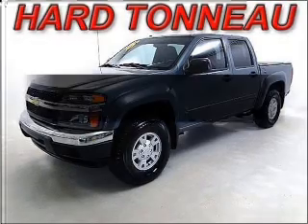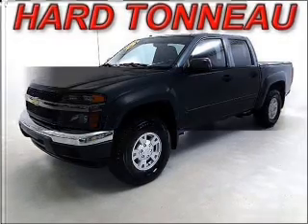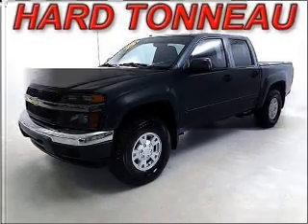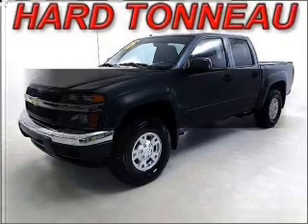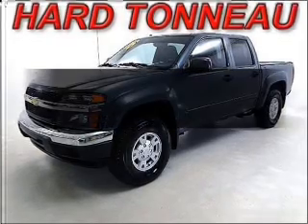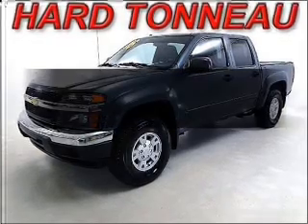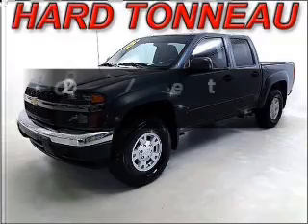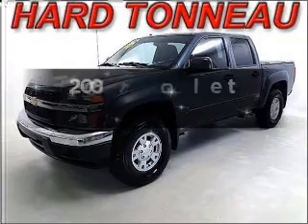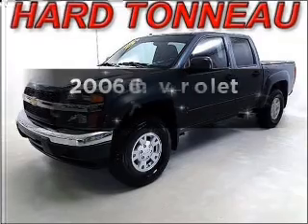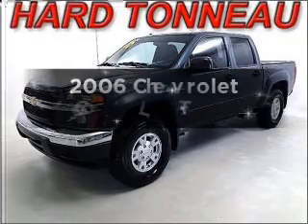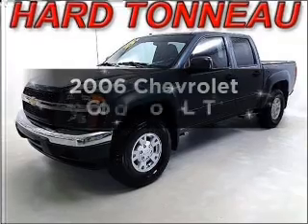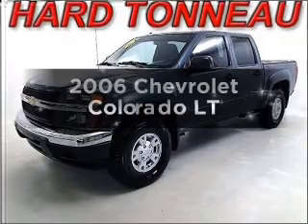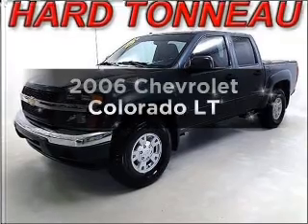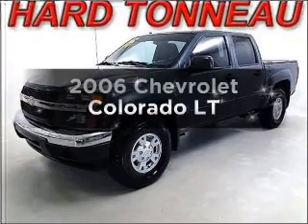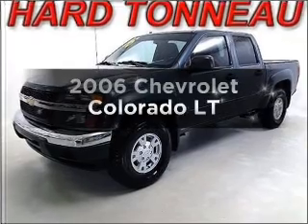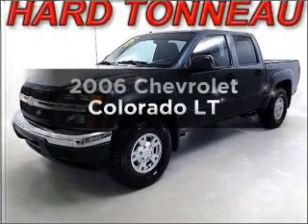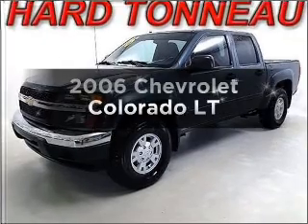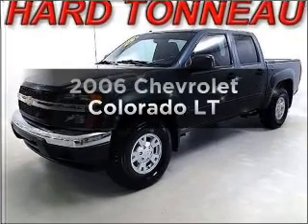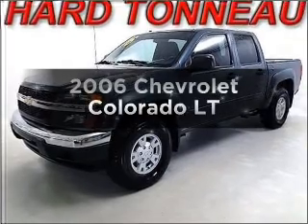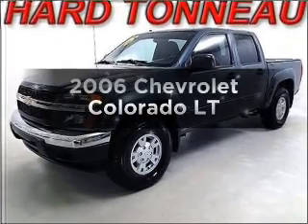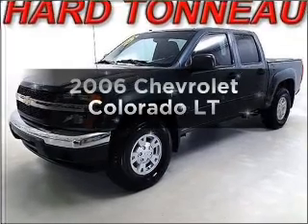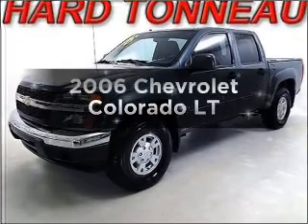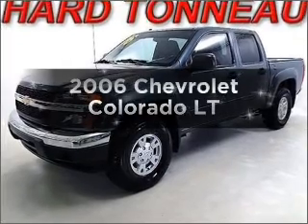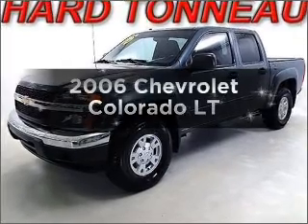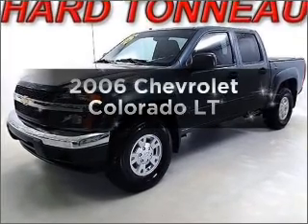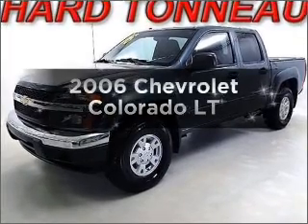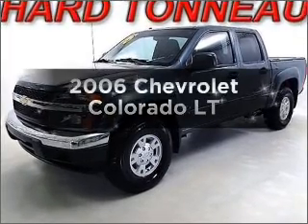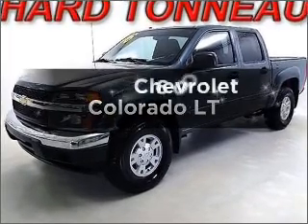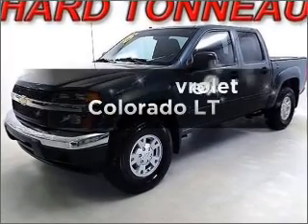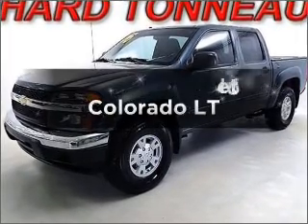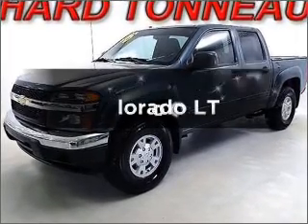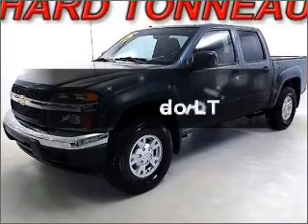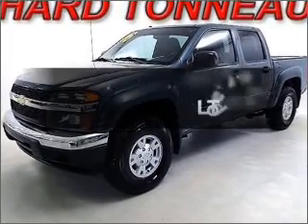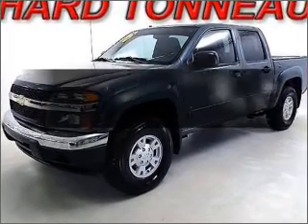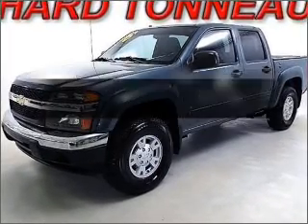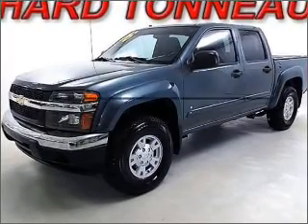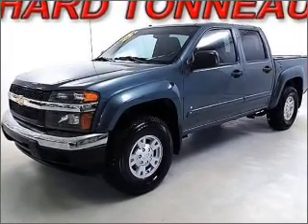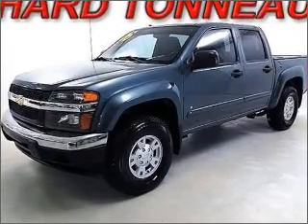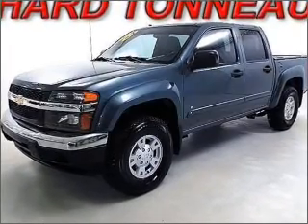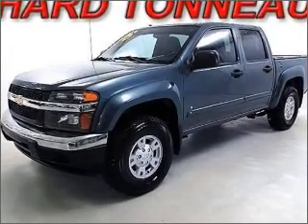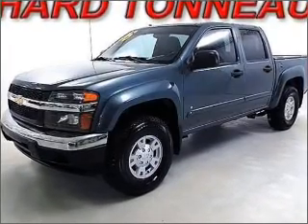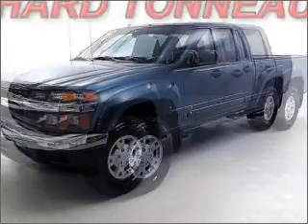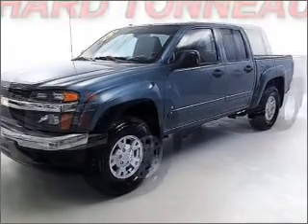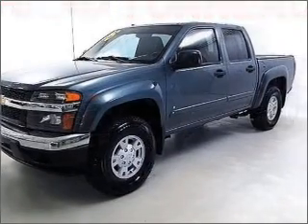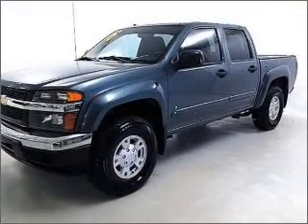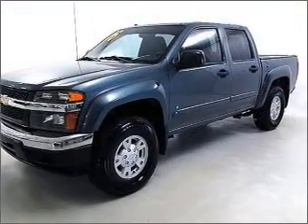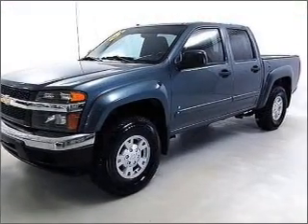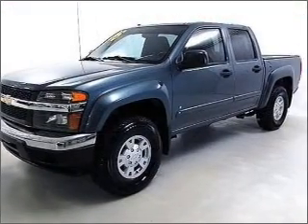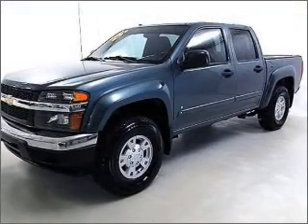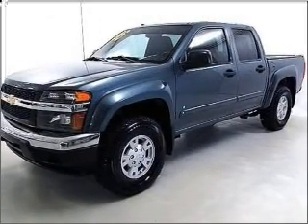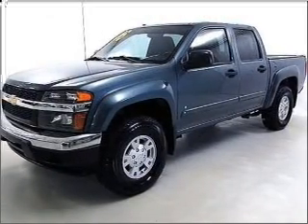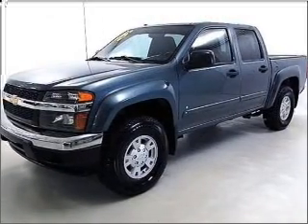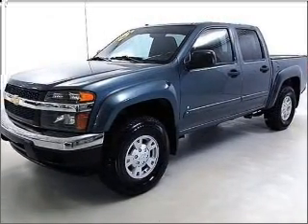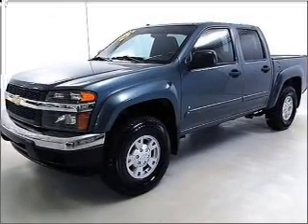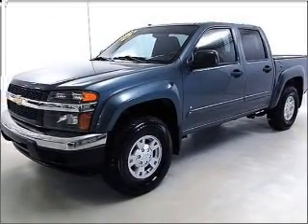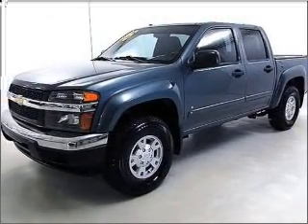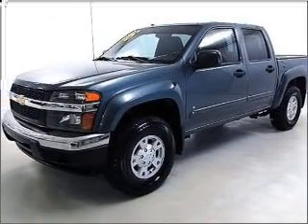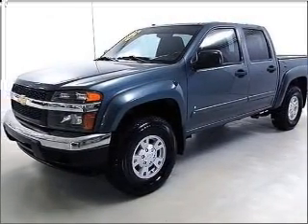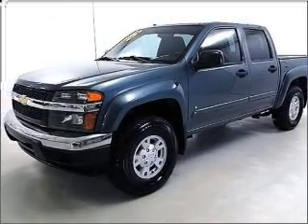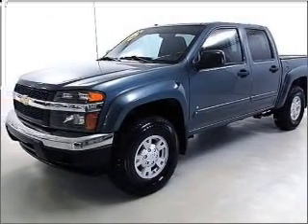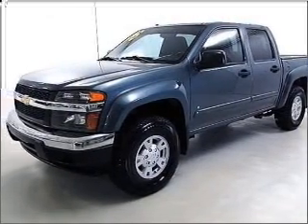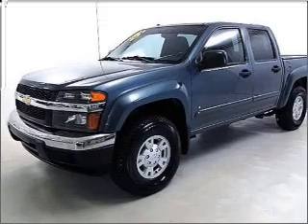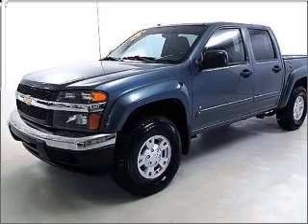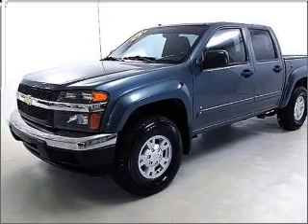Check out this 2006 Chevrolet Colorado. If you're looking for a first-rate auto, this one could be yours today.